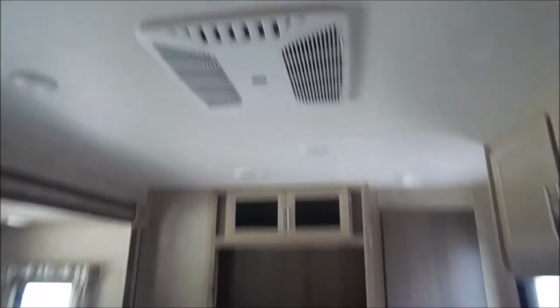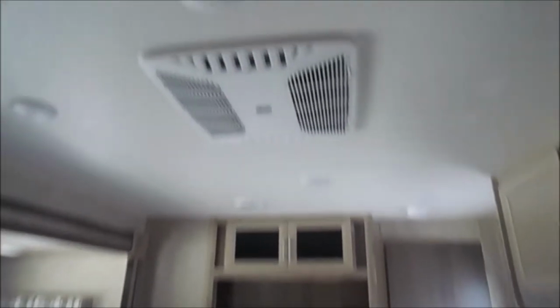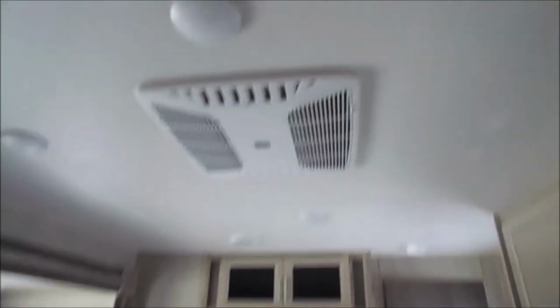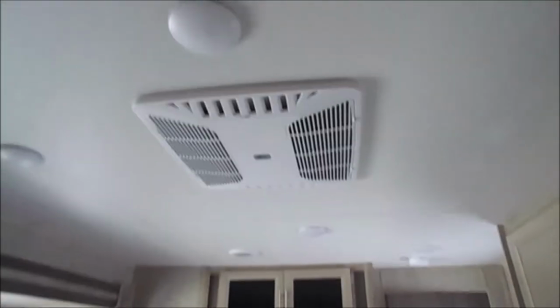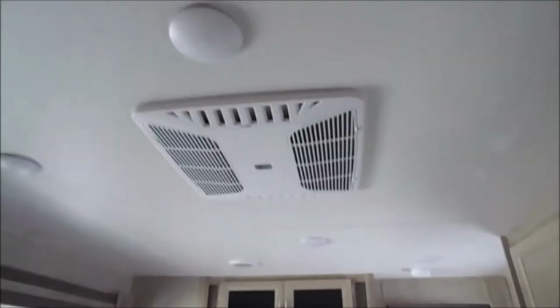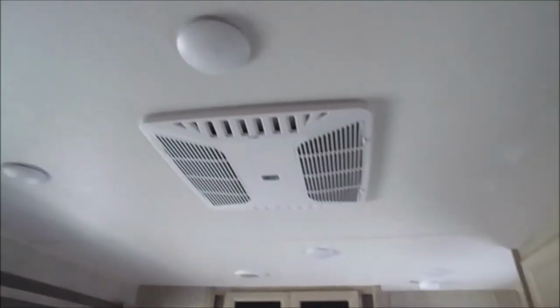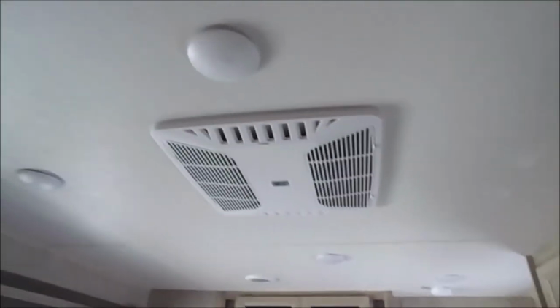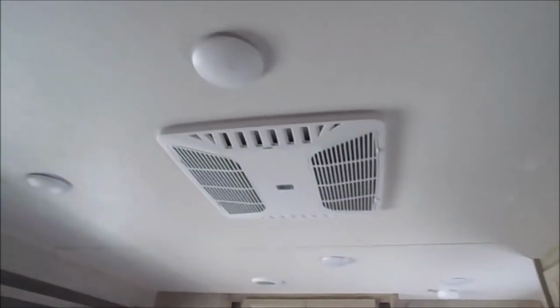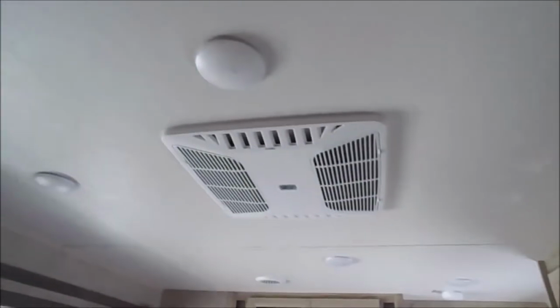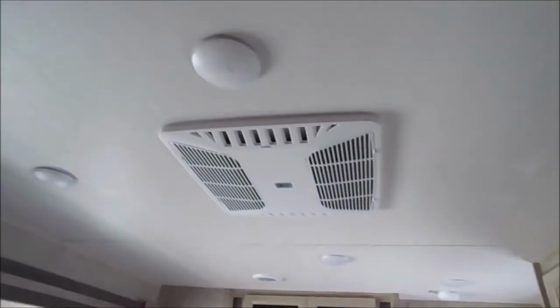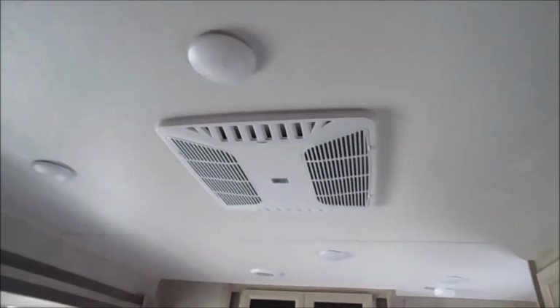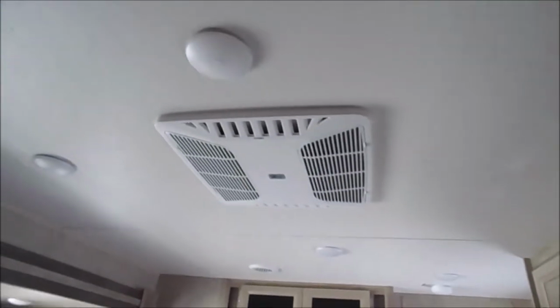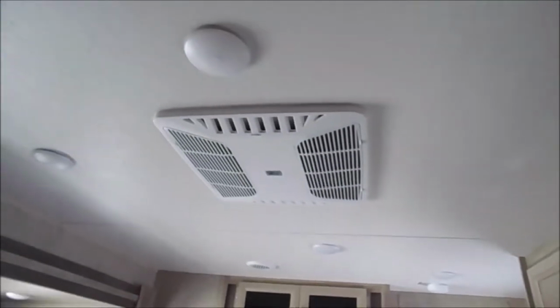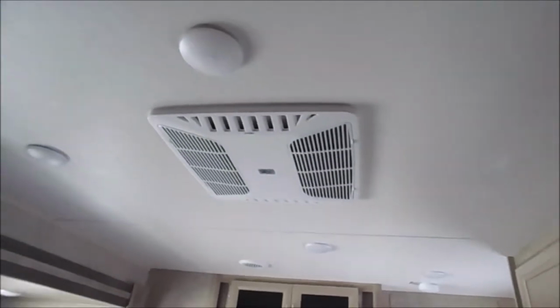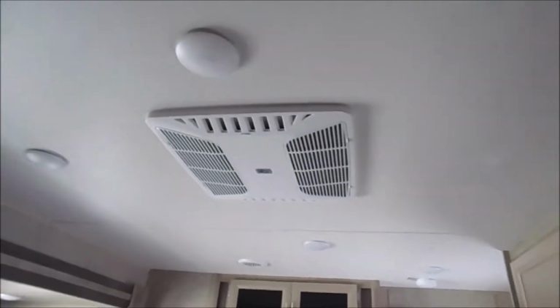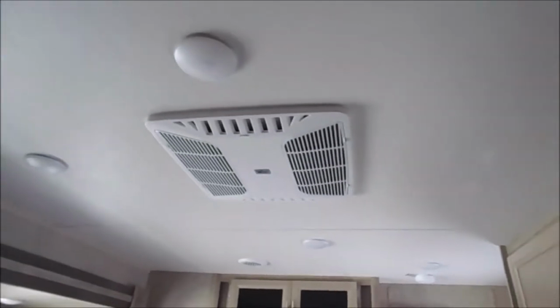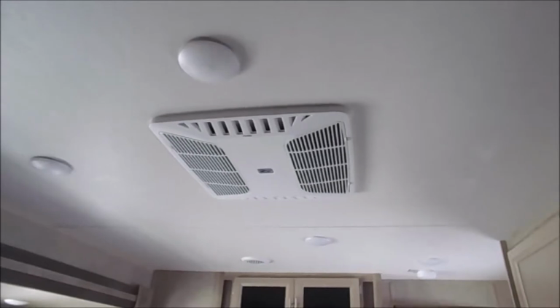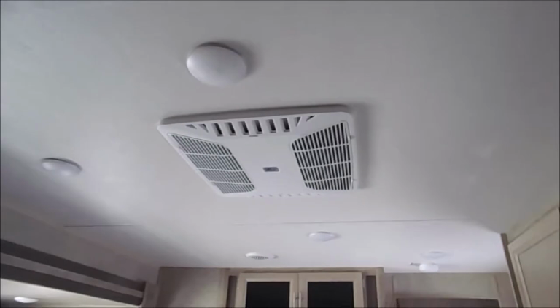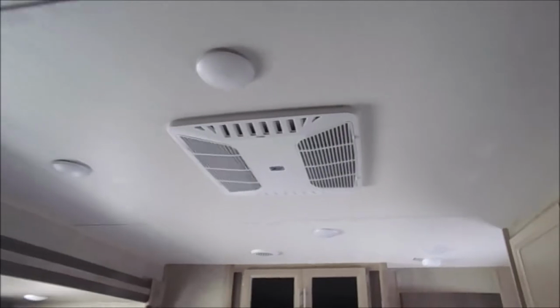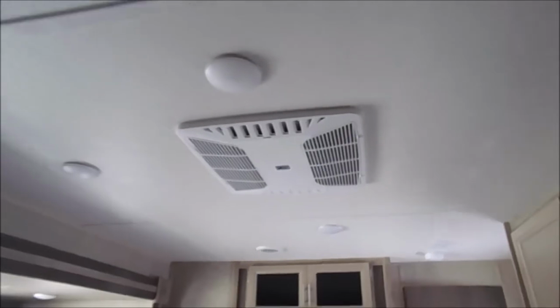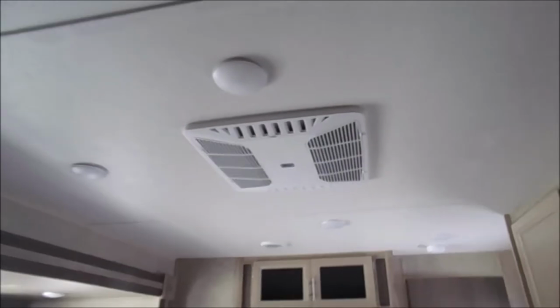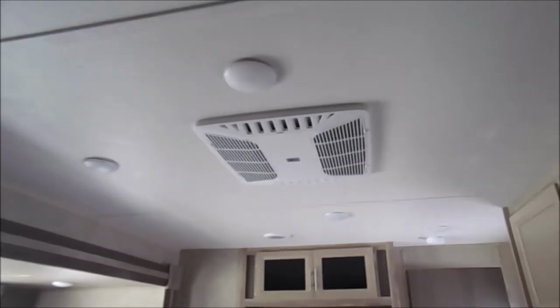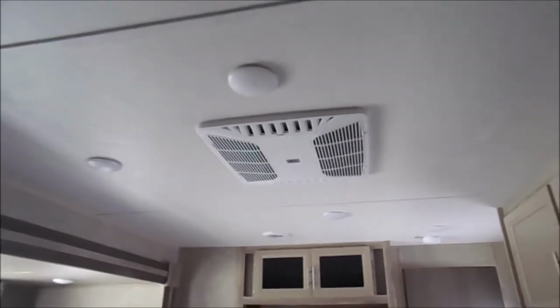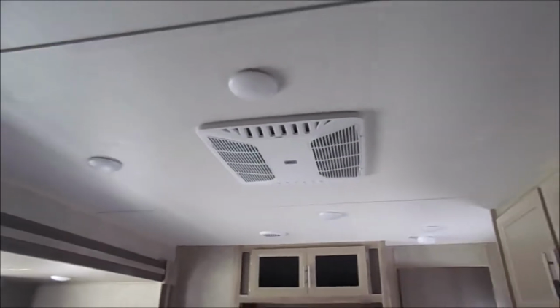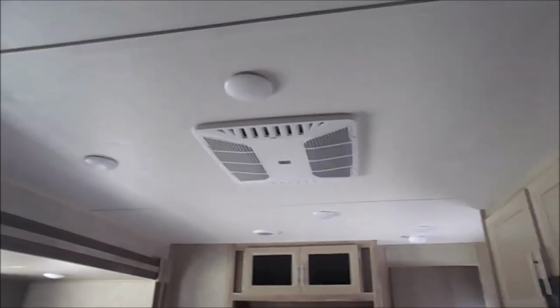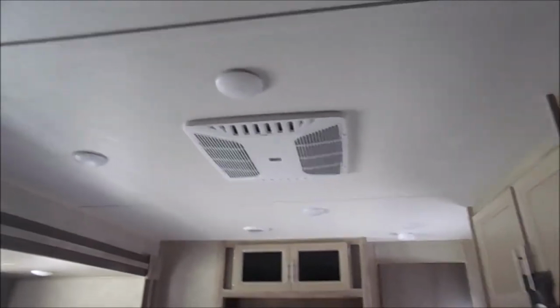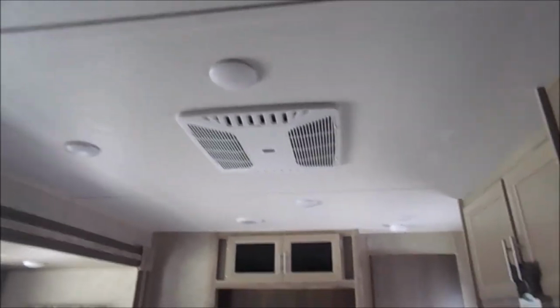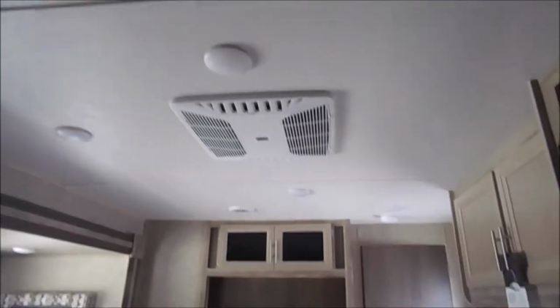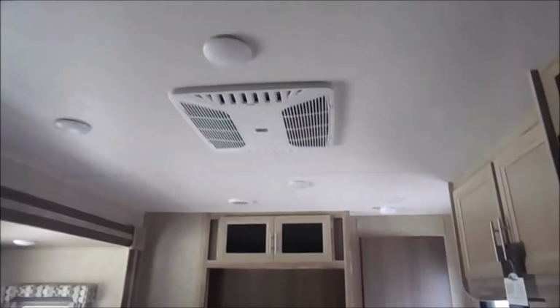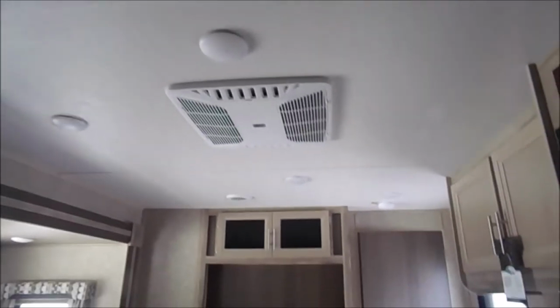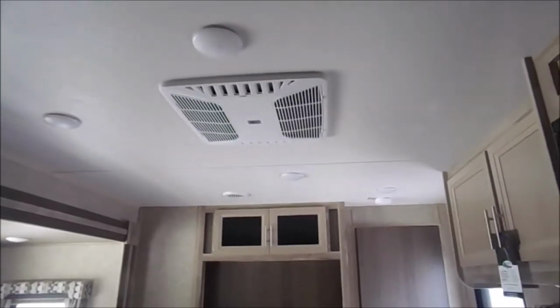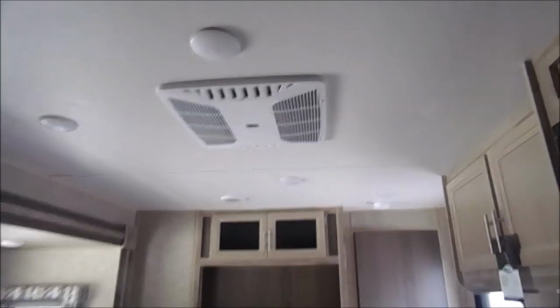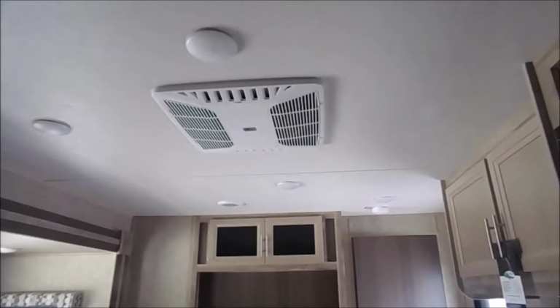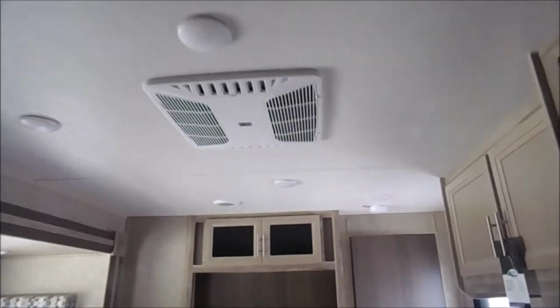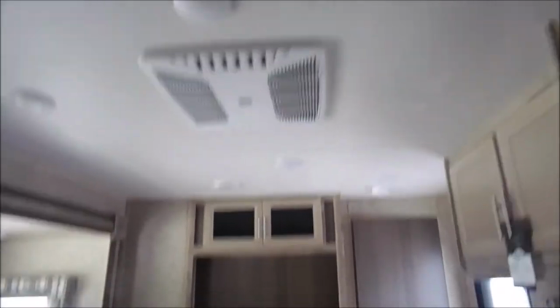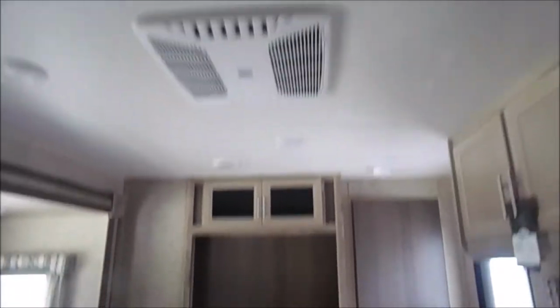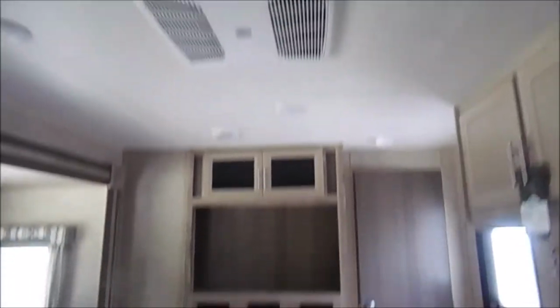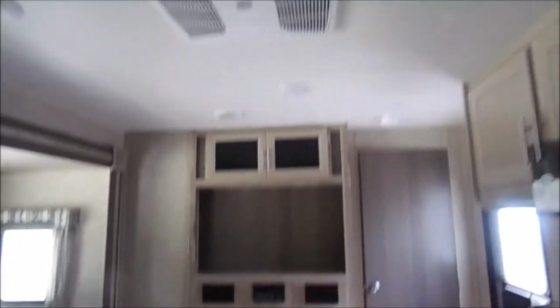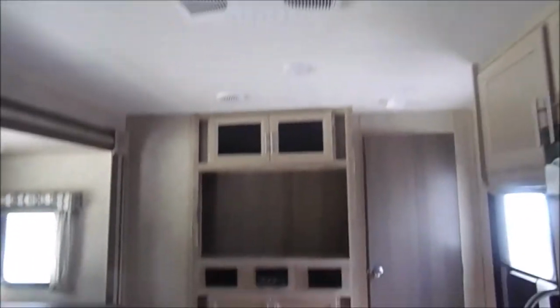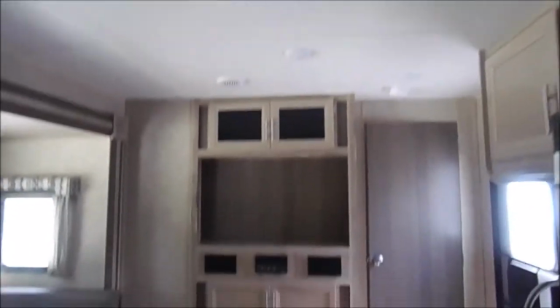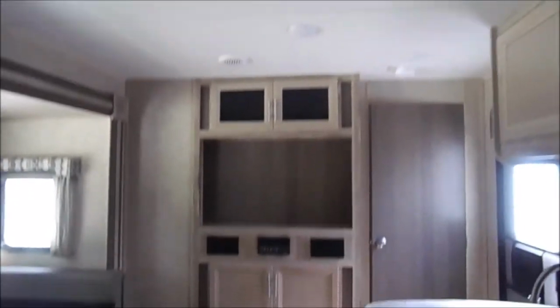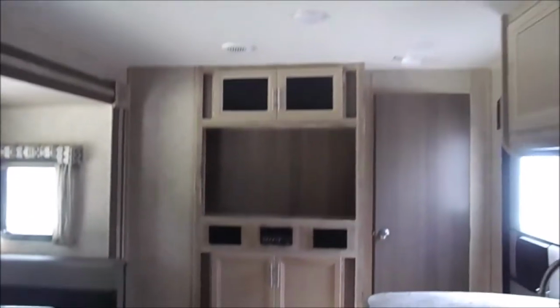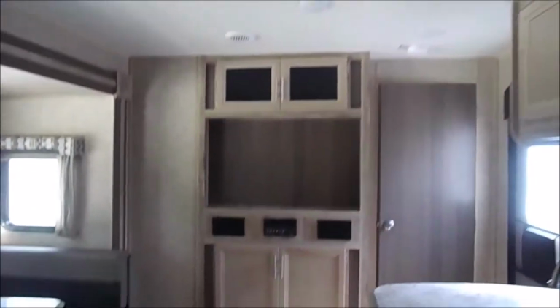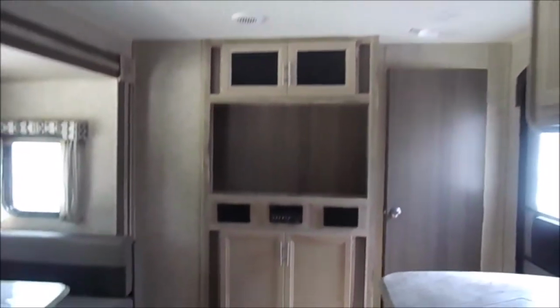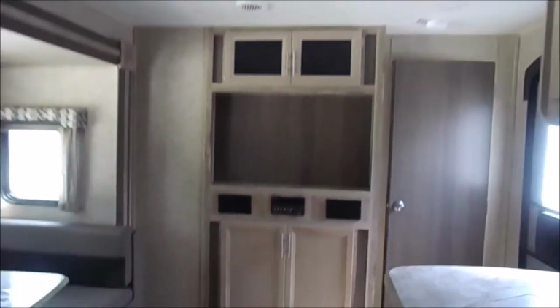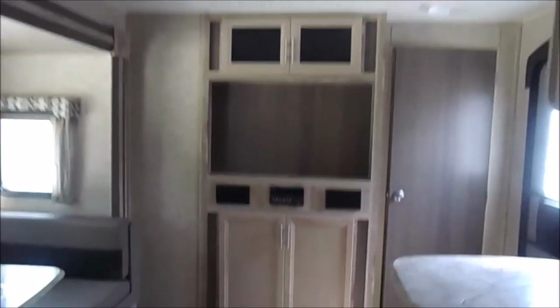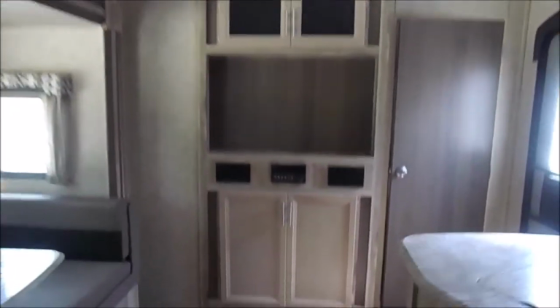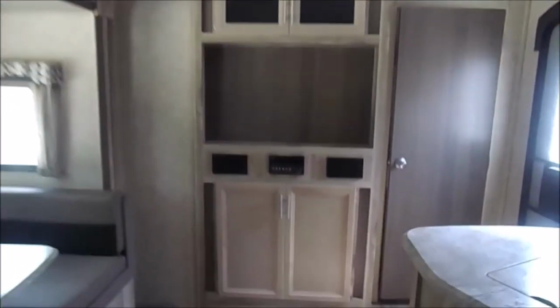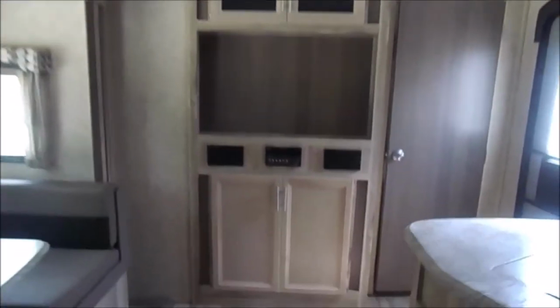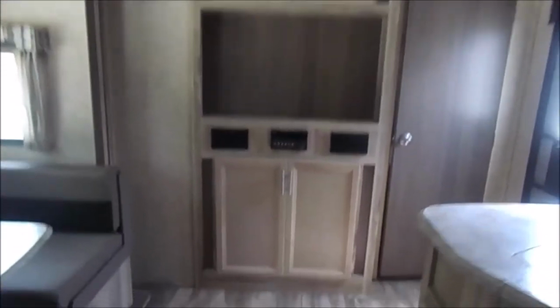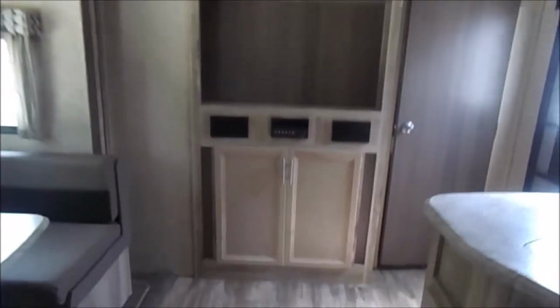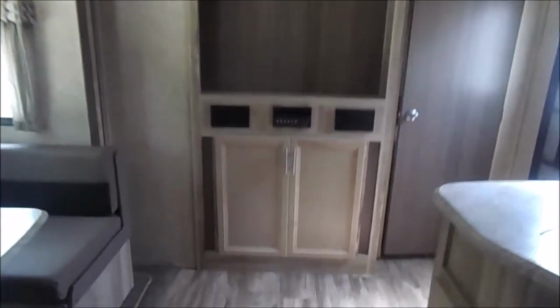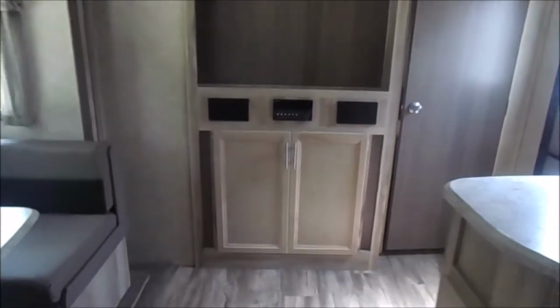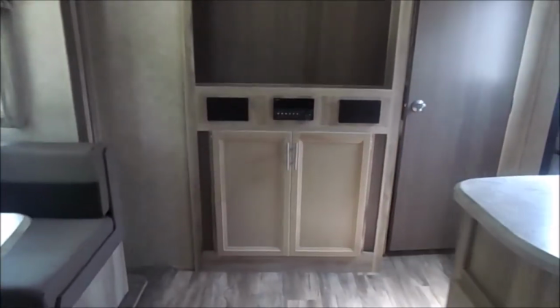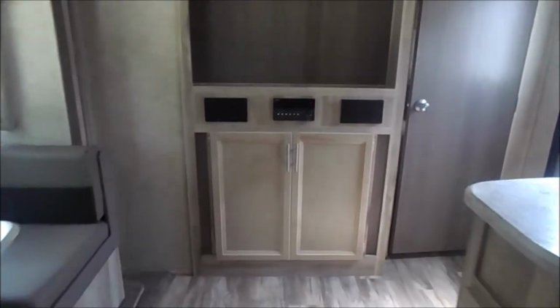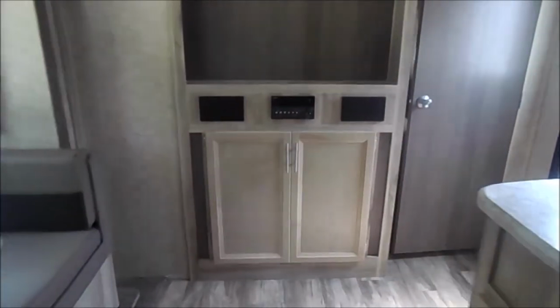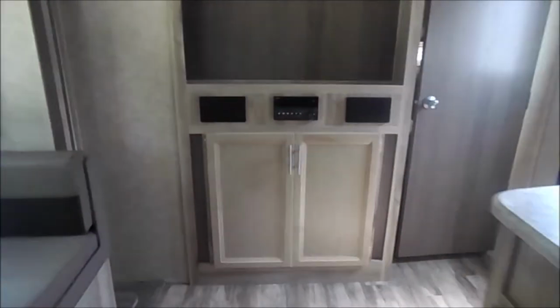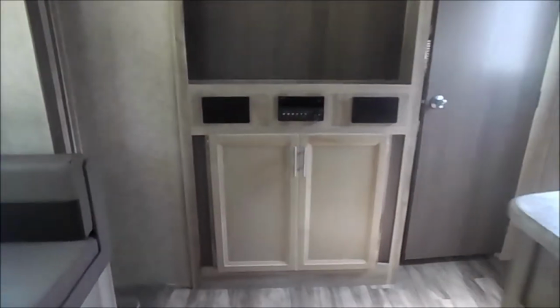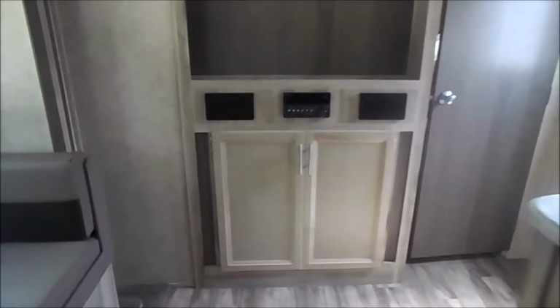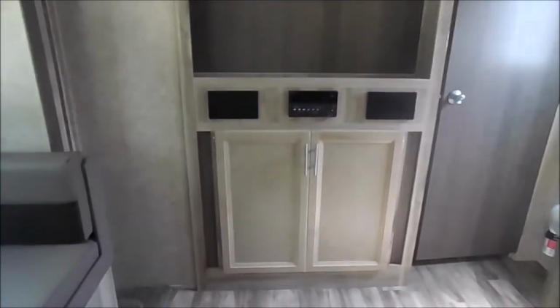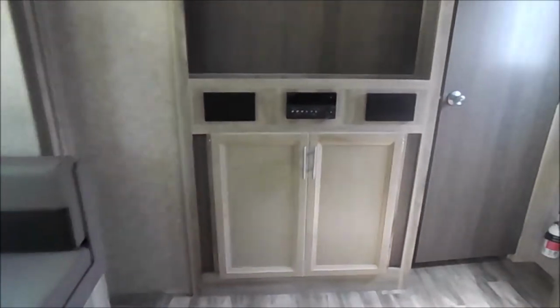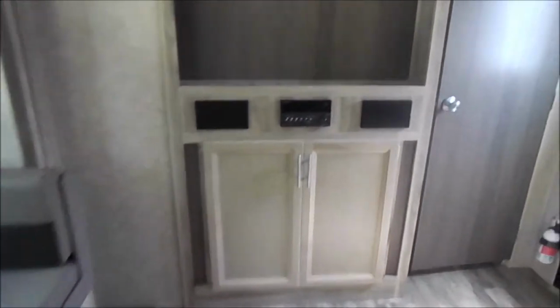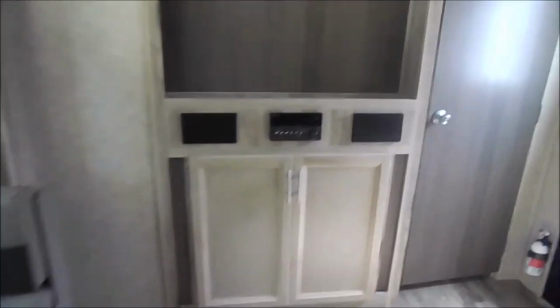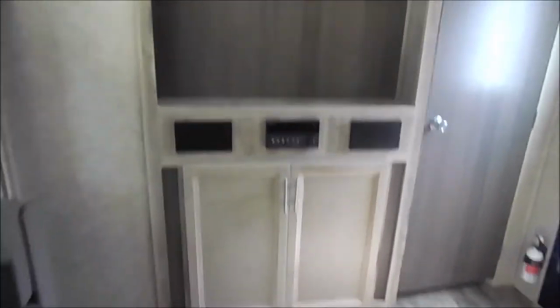Up in the middle is your AC. Your ducted AC runs to the bedroom and the bathroom. And up front is your entertainment center.